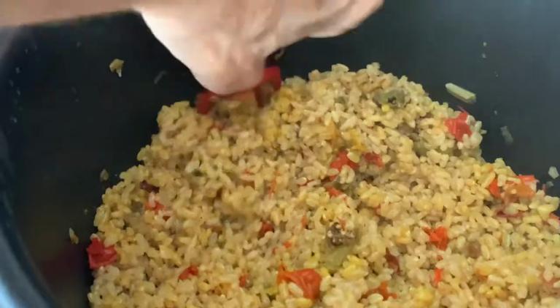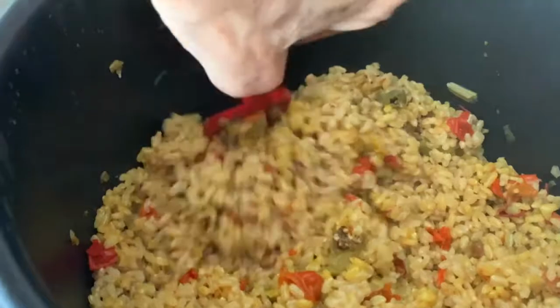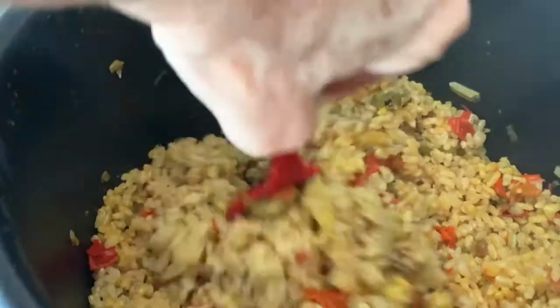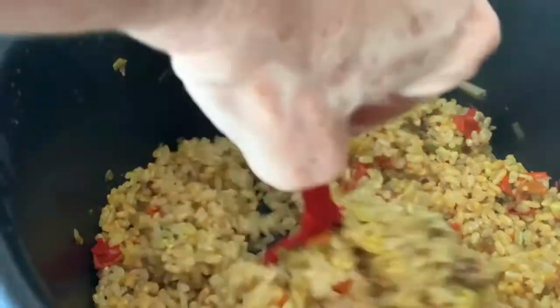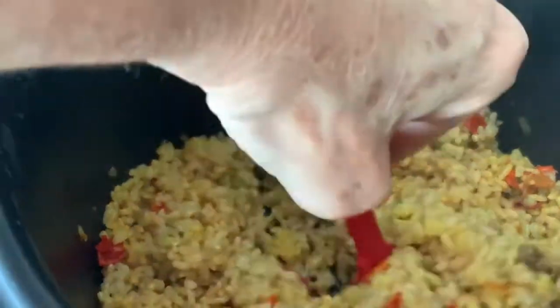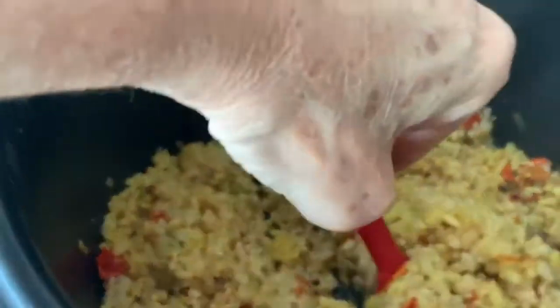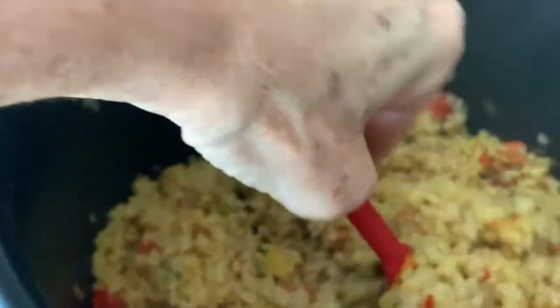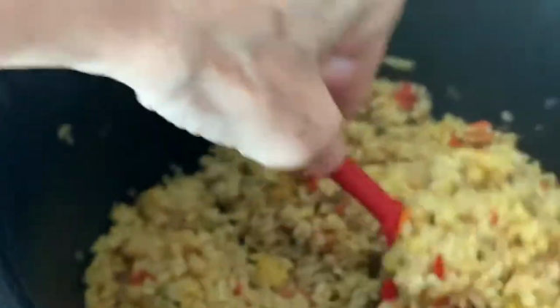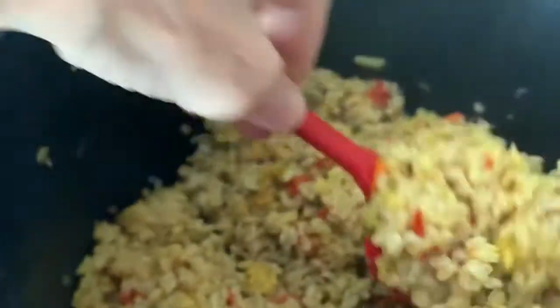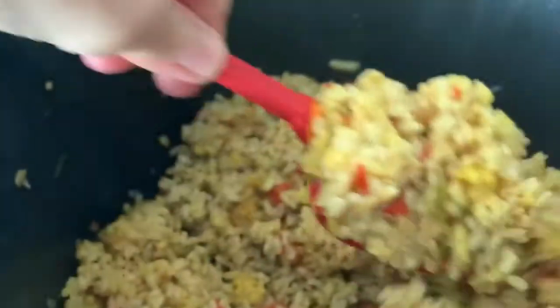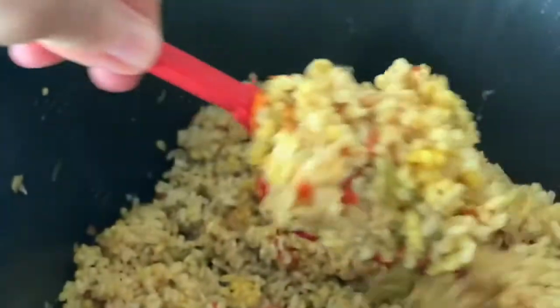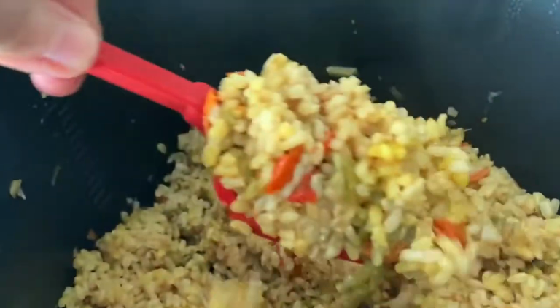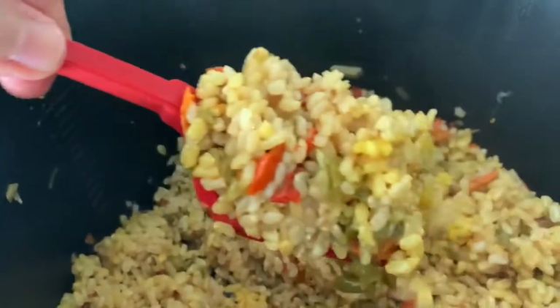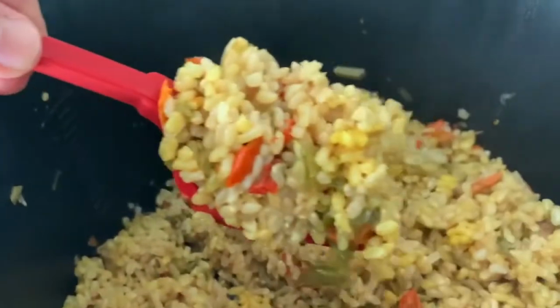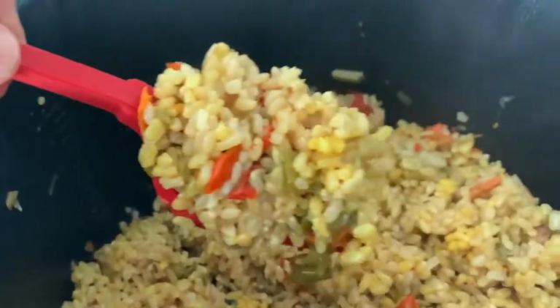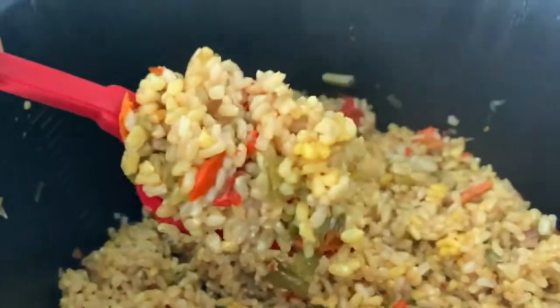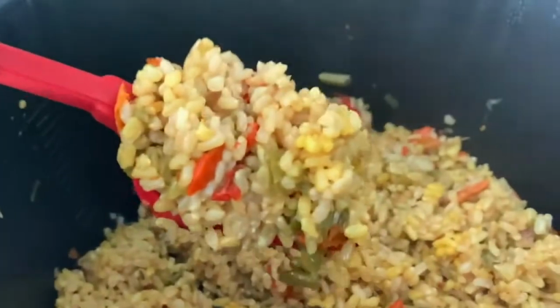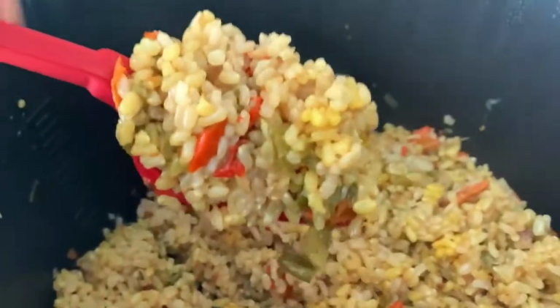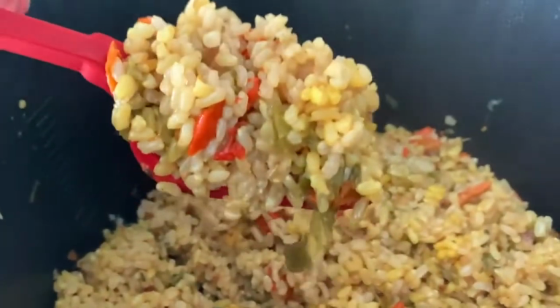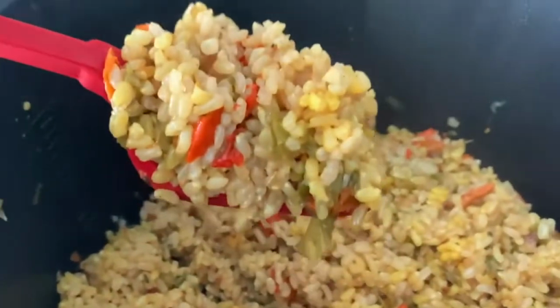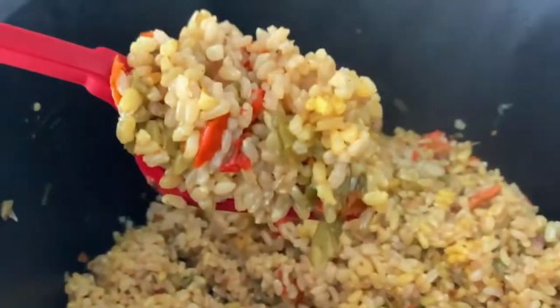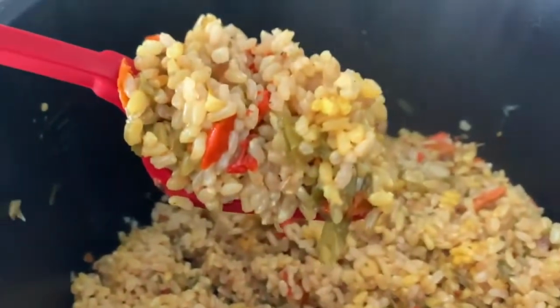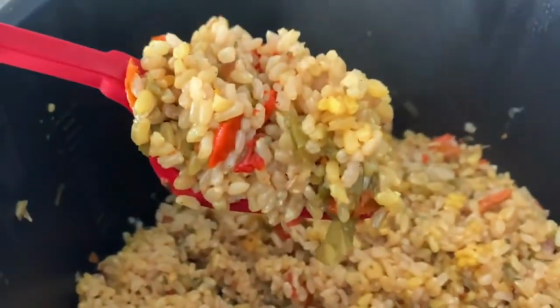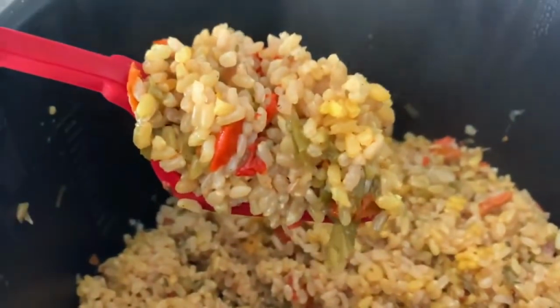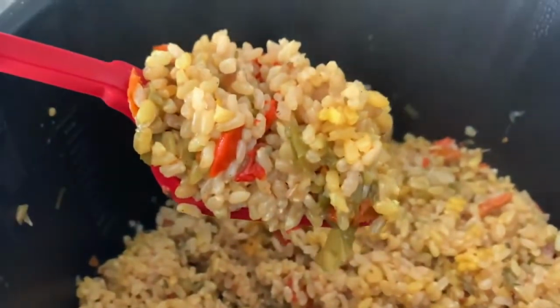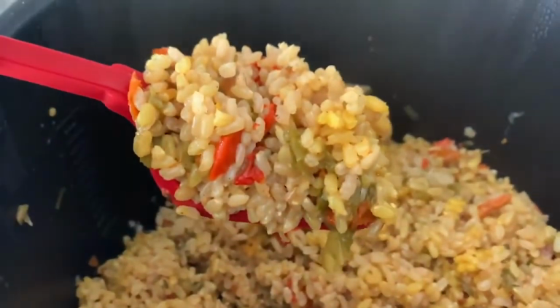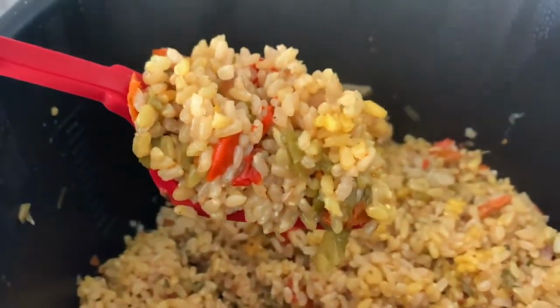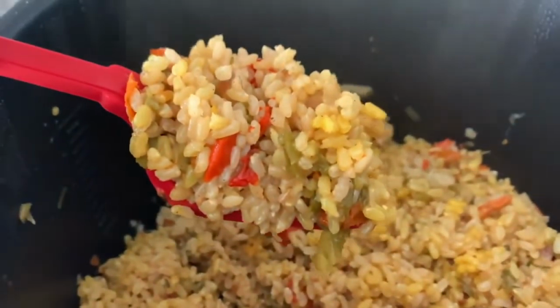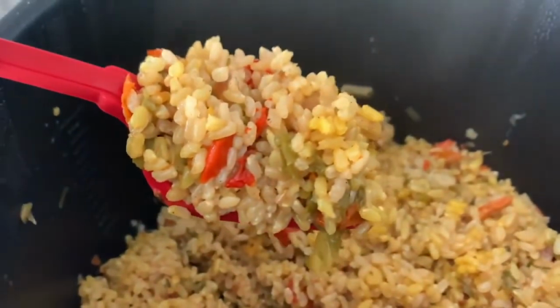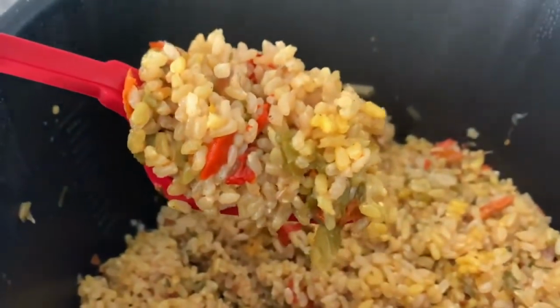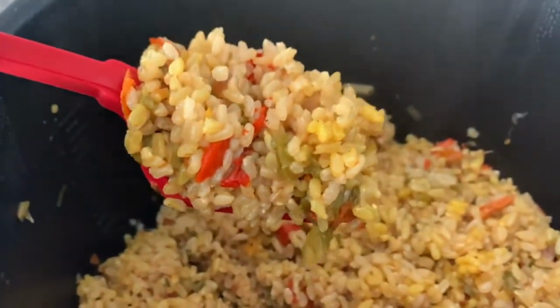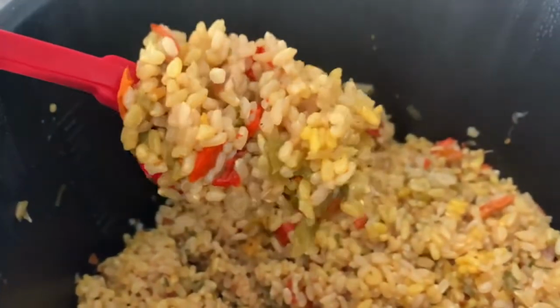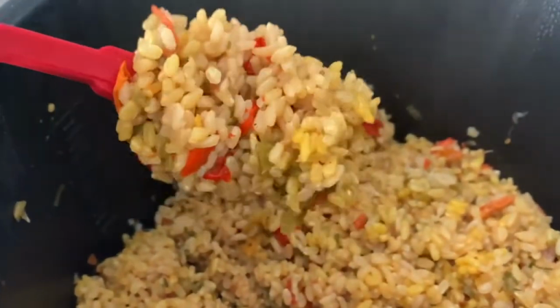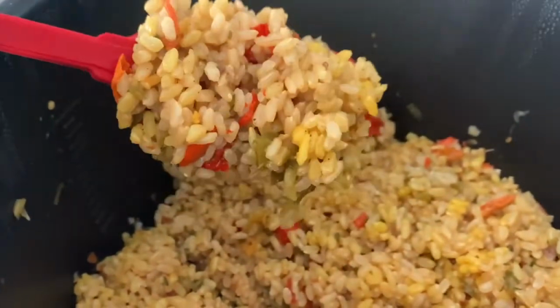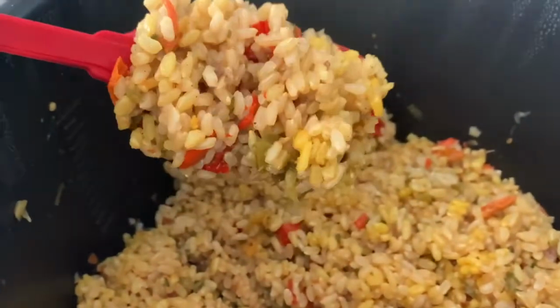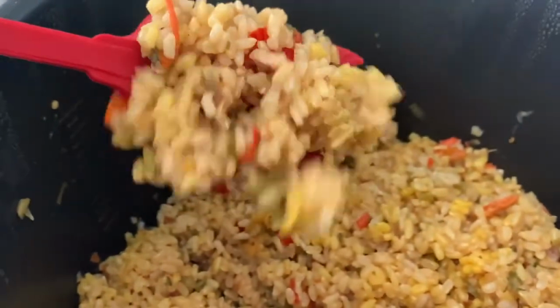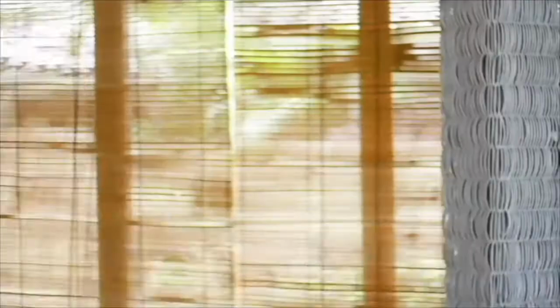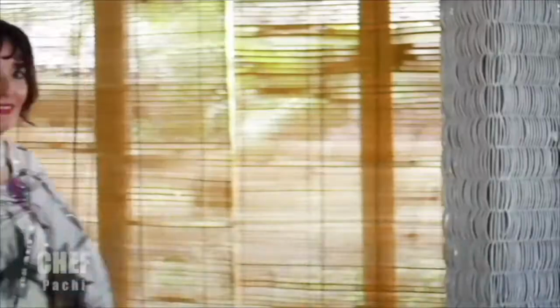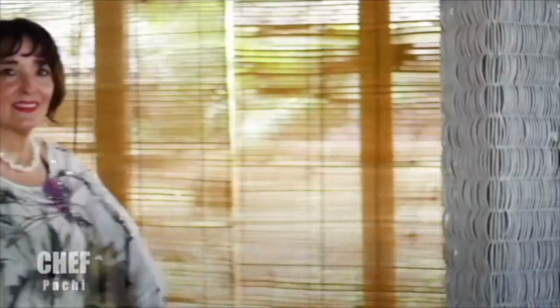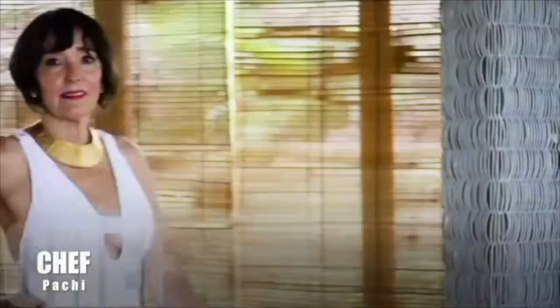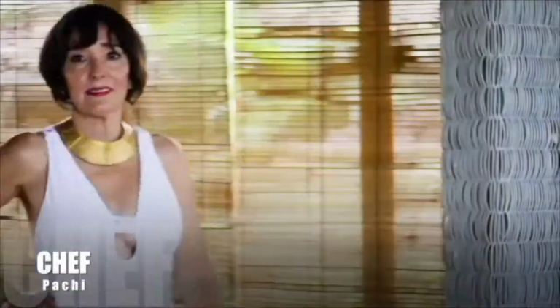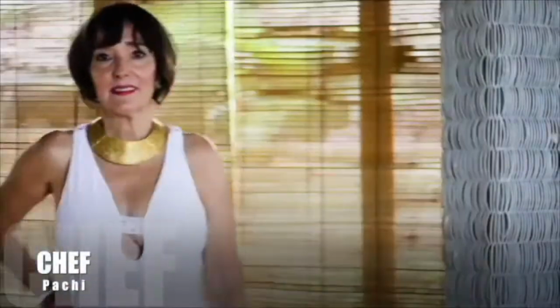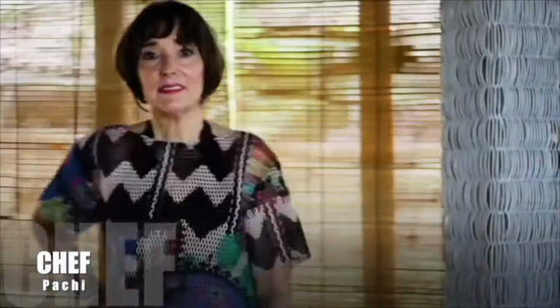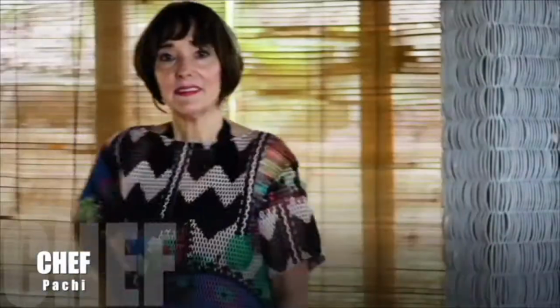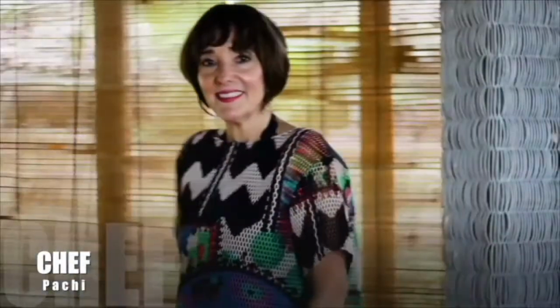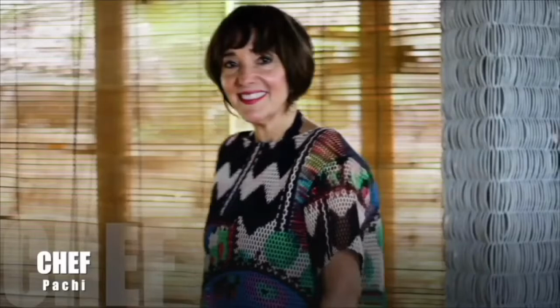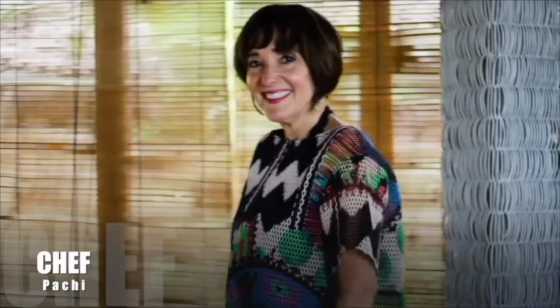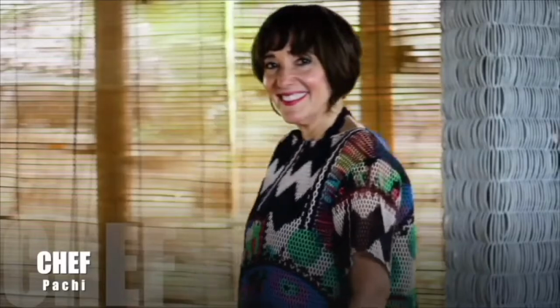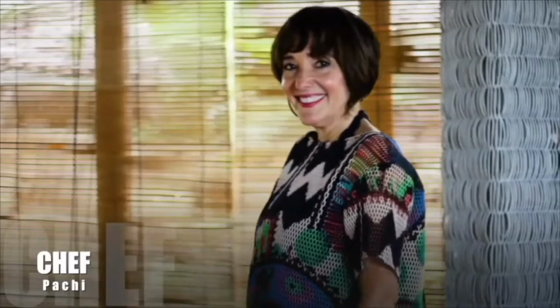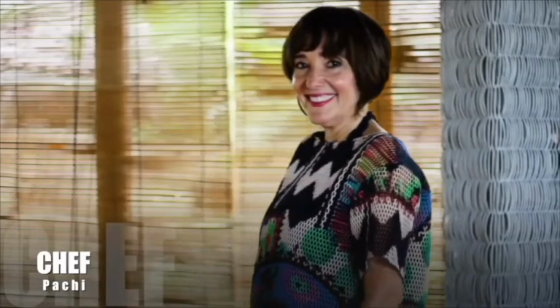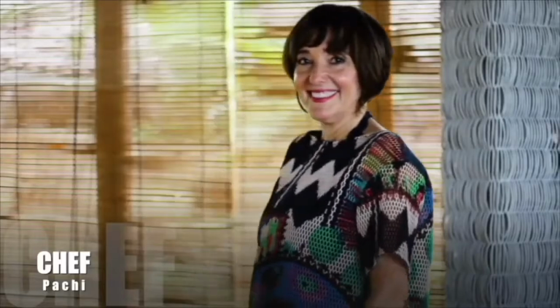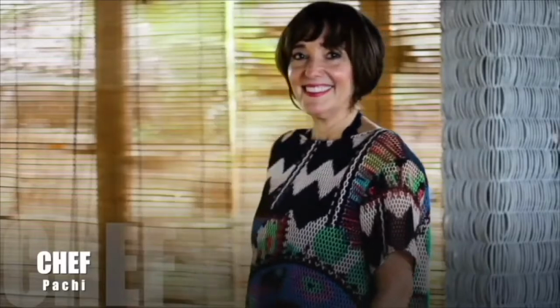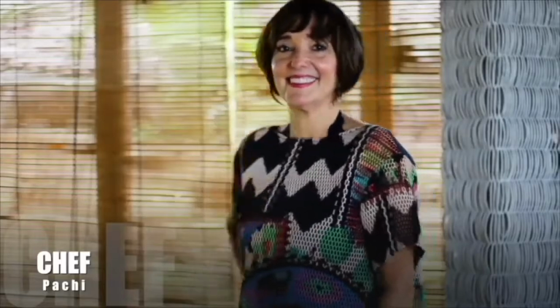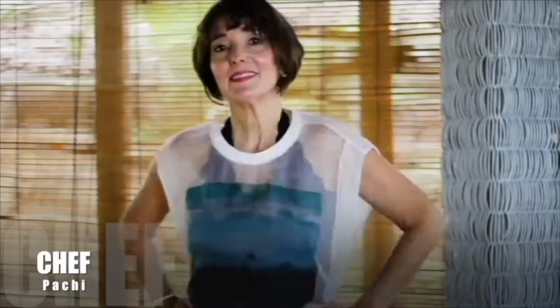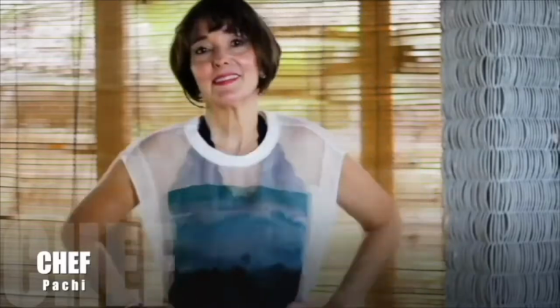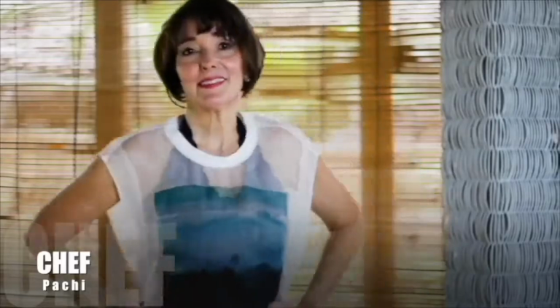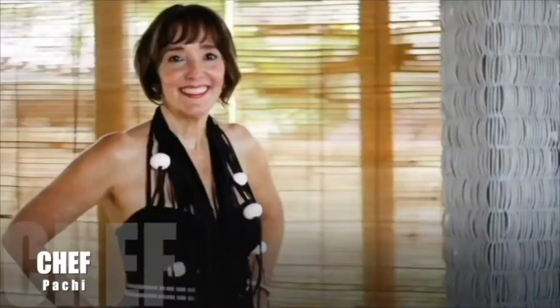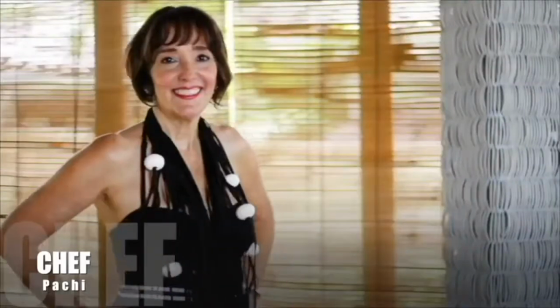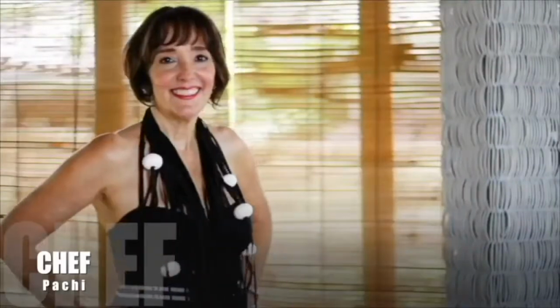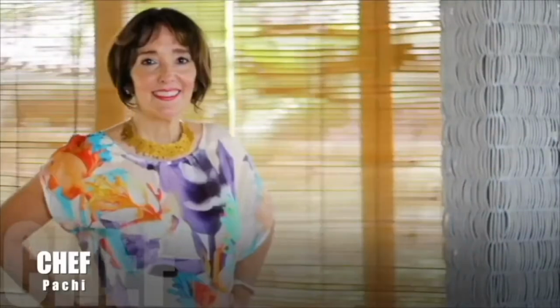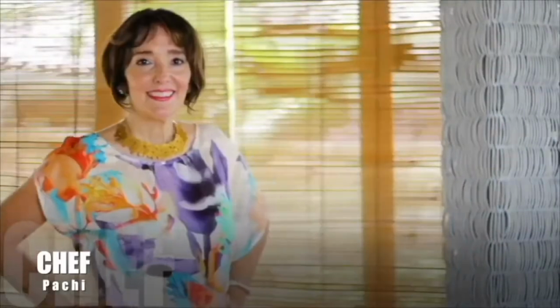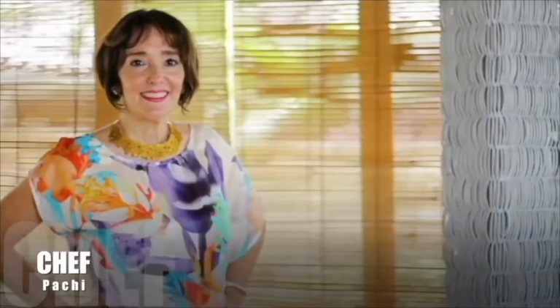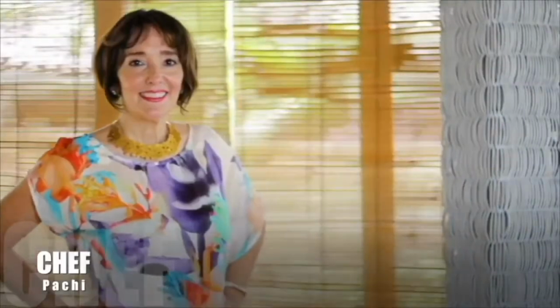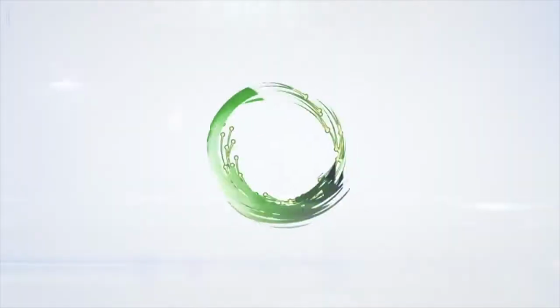Hi! Today with Chef Pachi: Panama Rice. Eat delicious and lose weight with Chef Pachi.